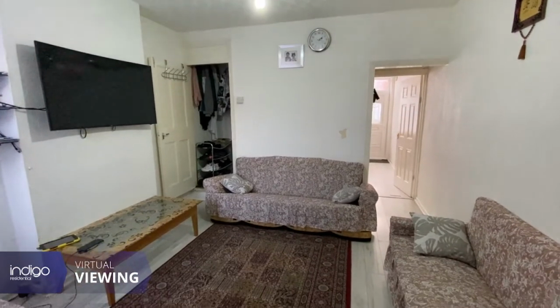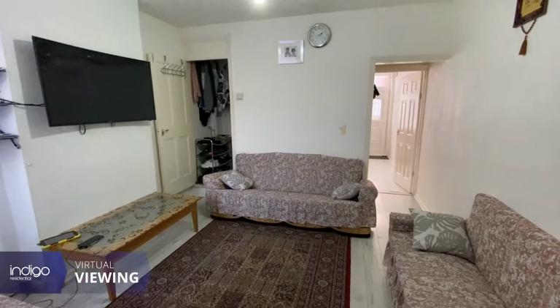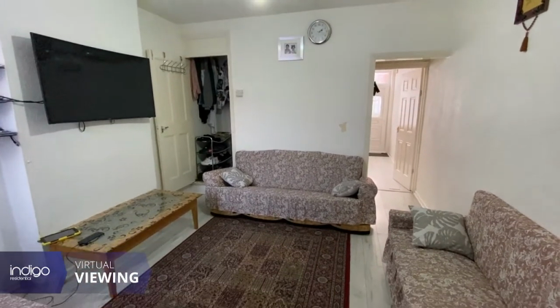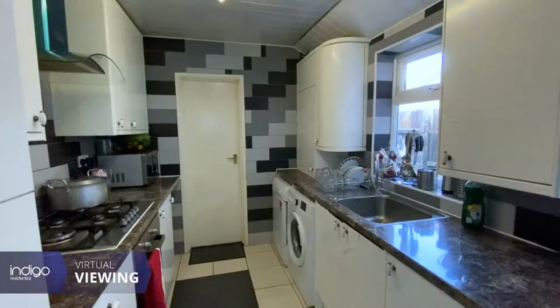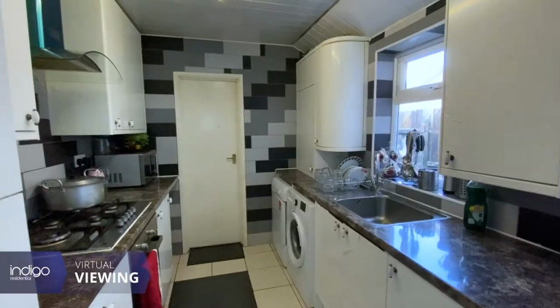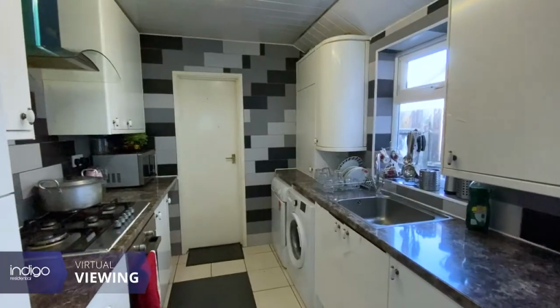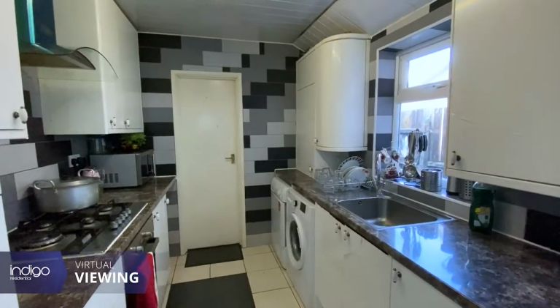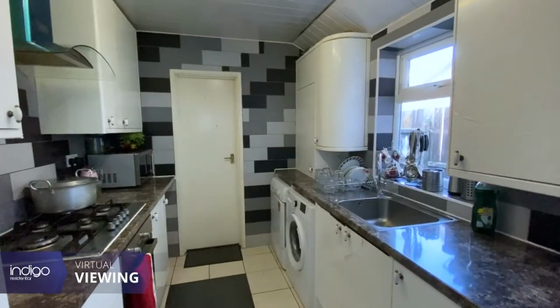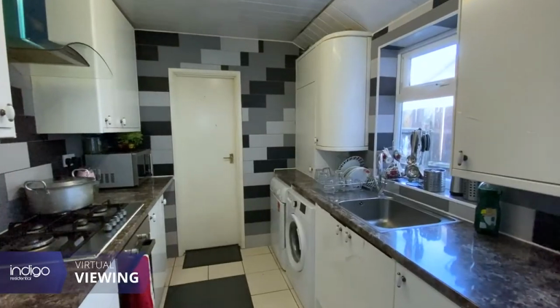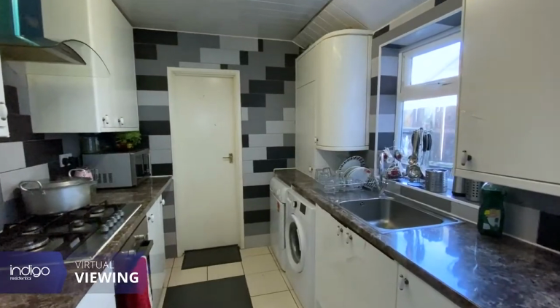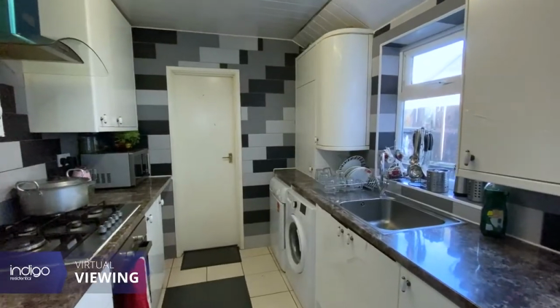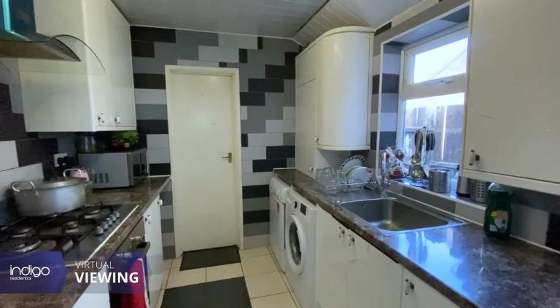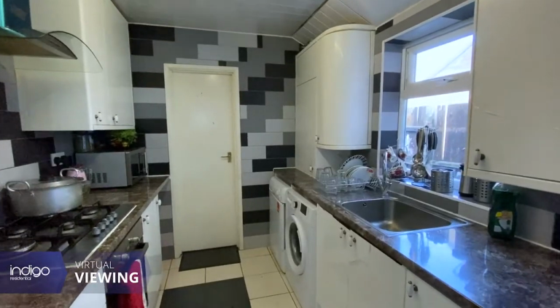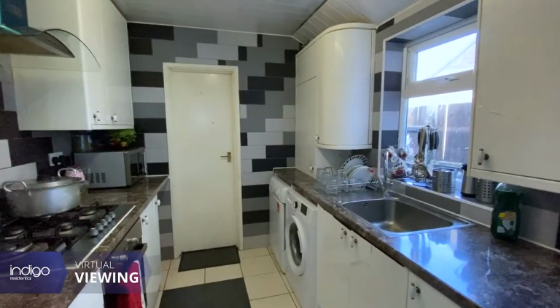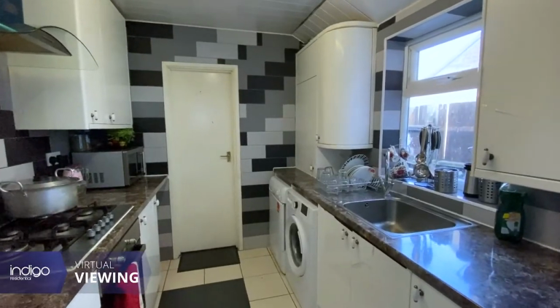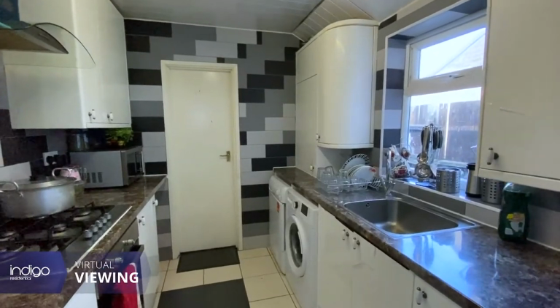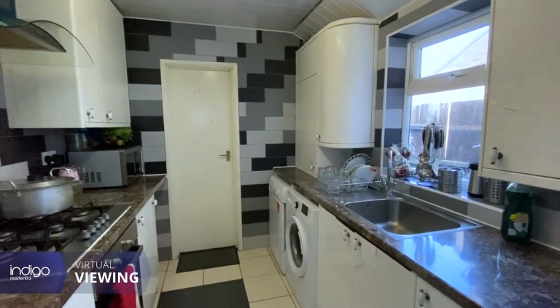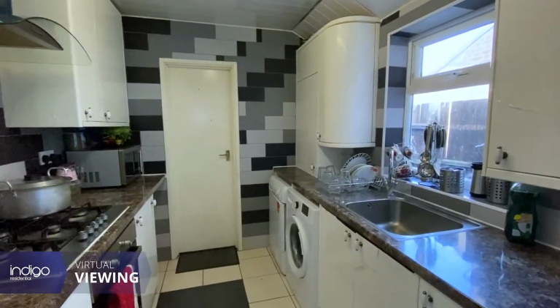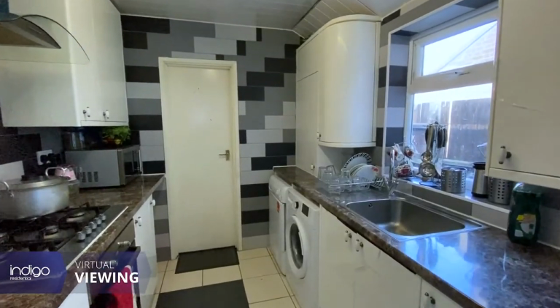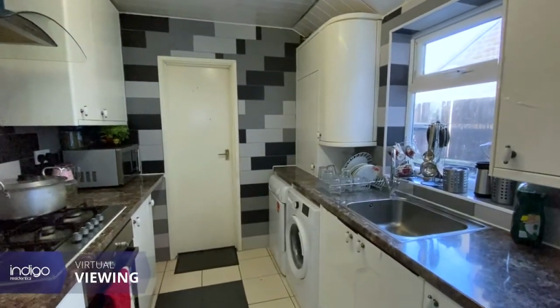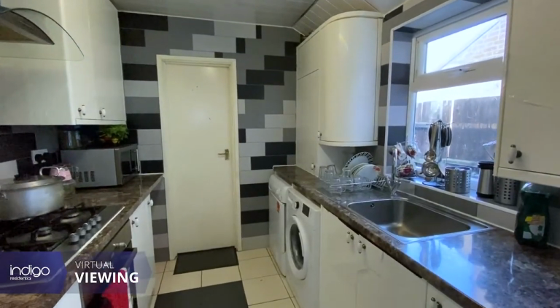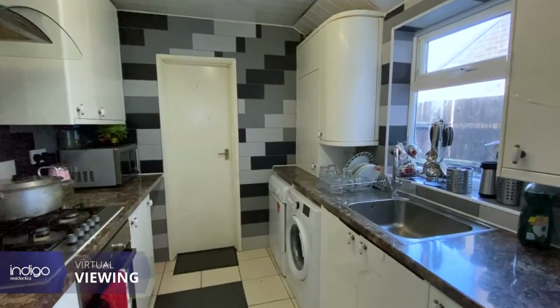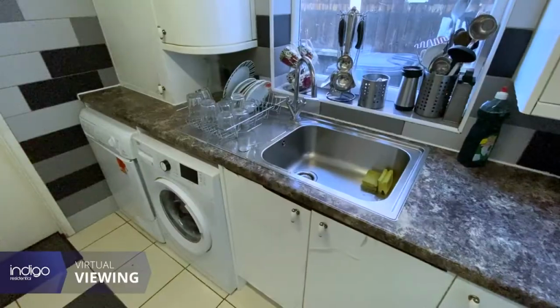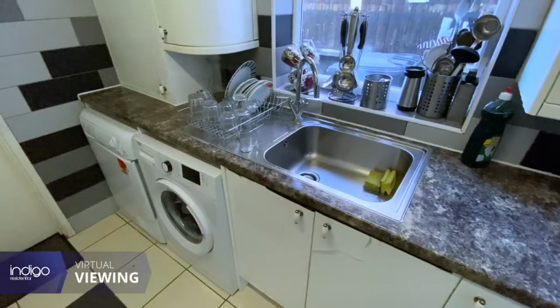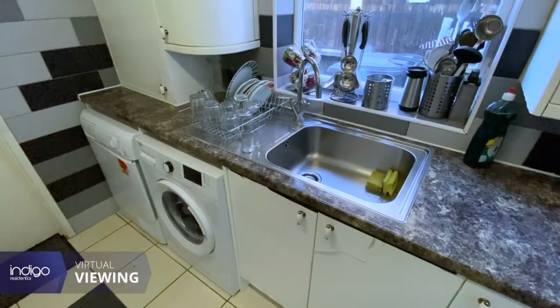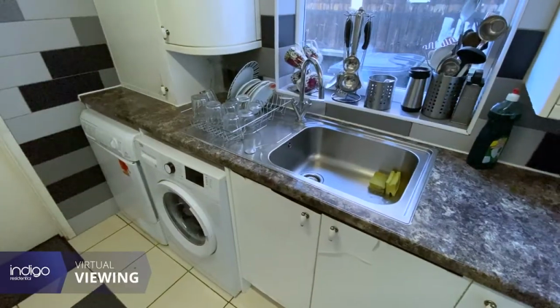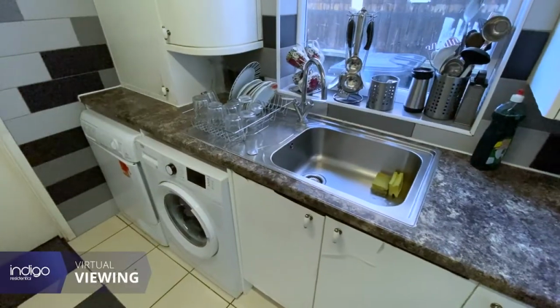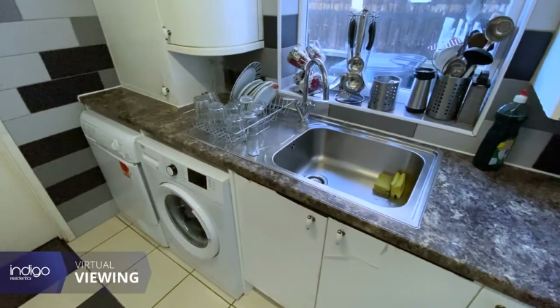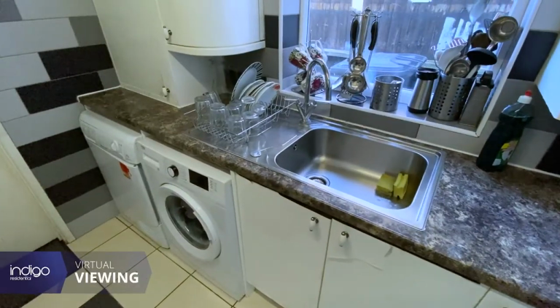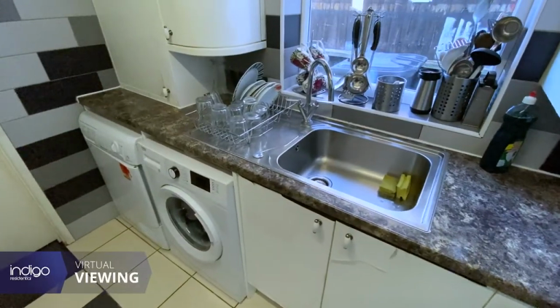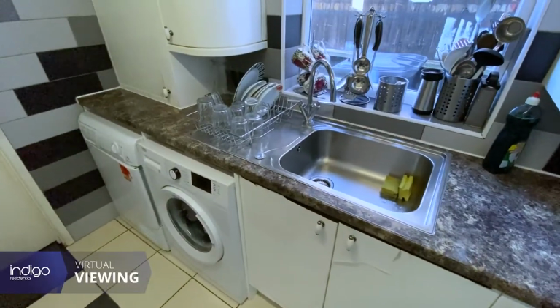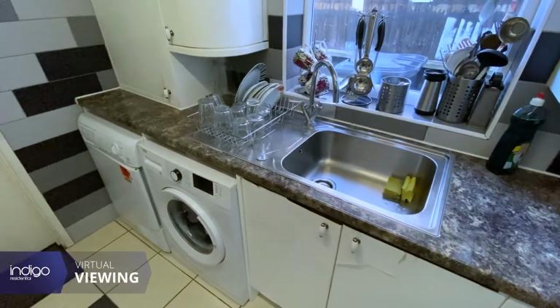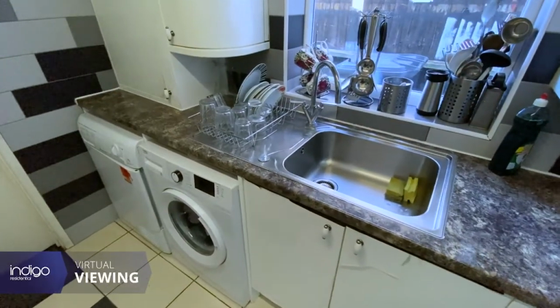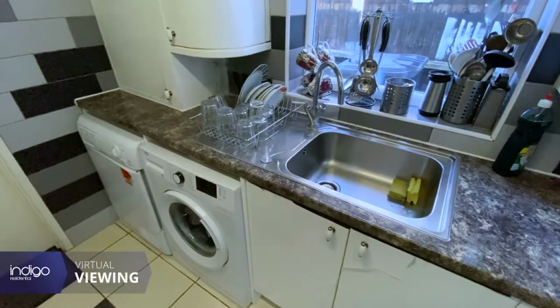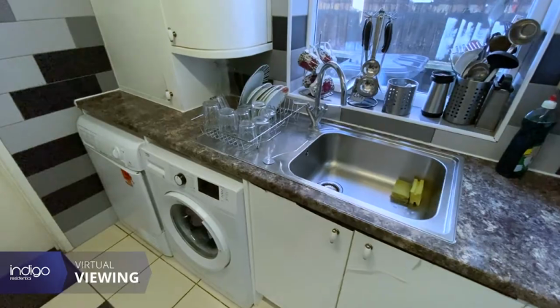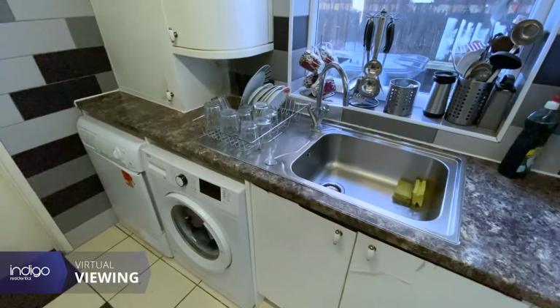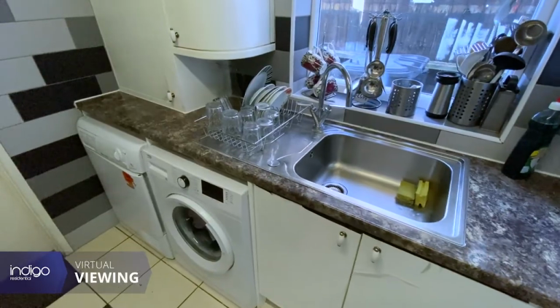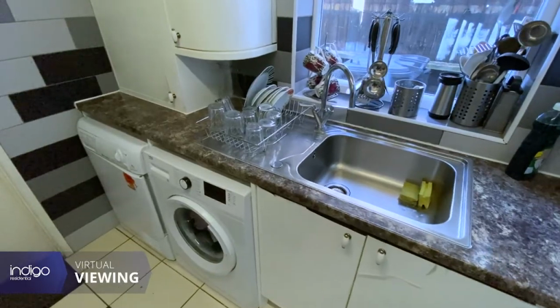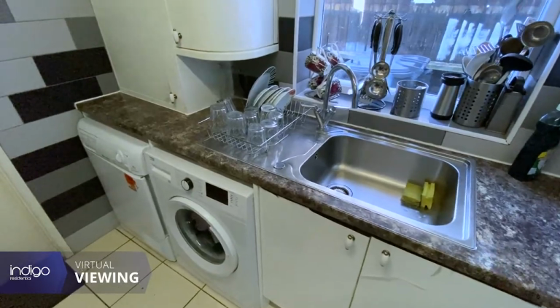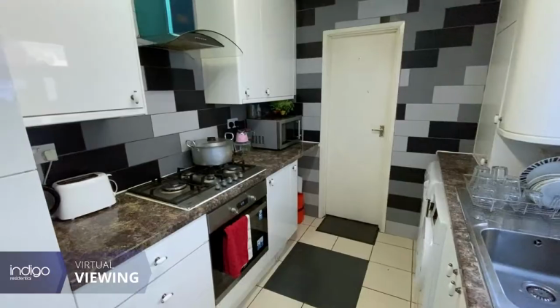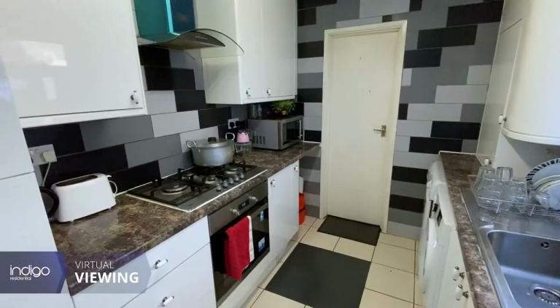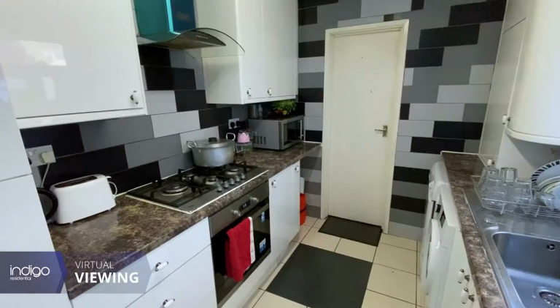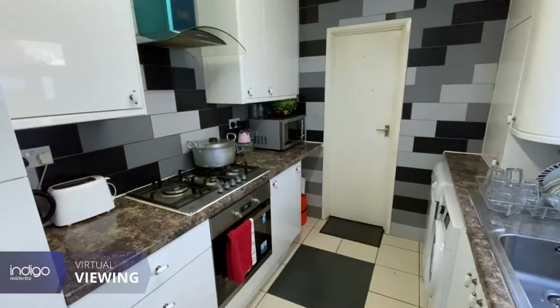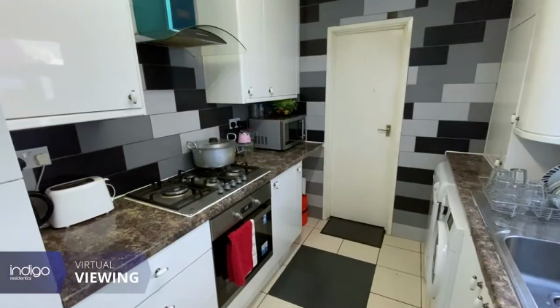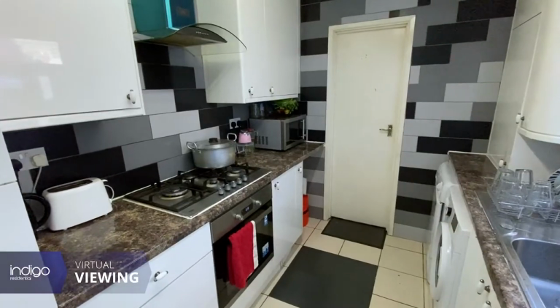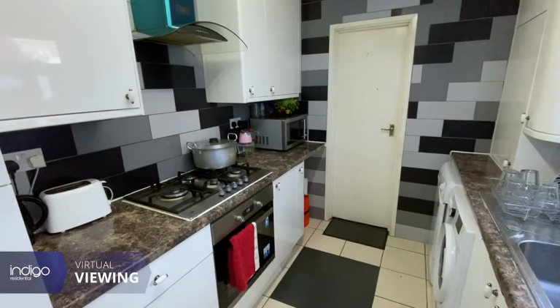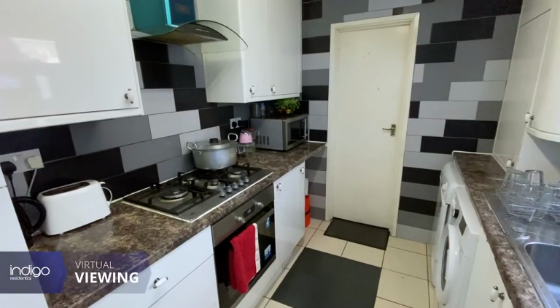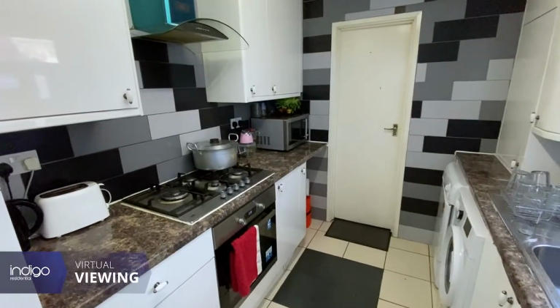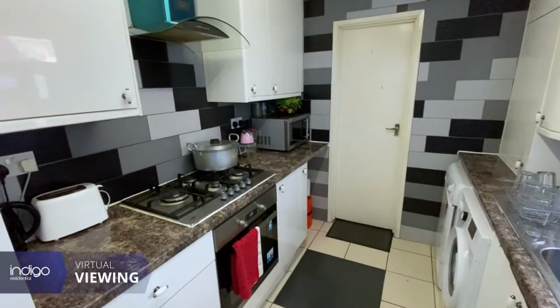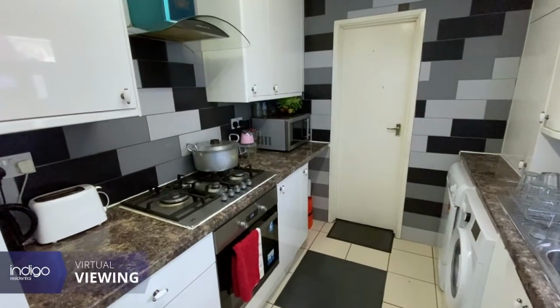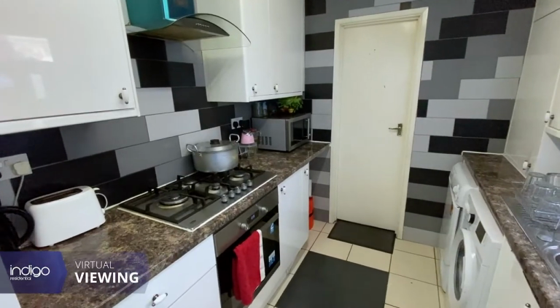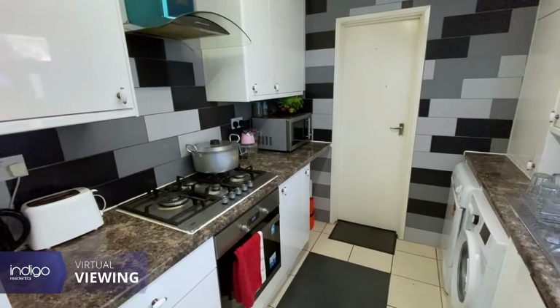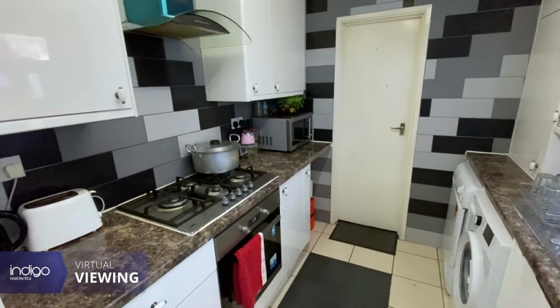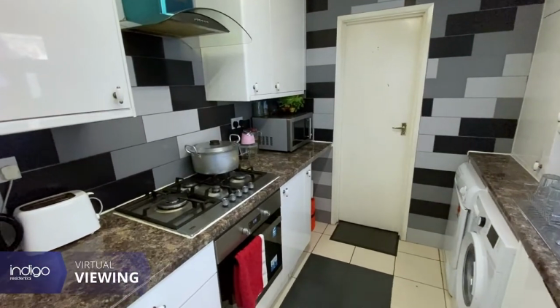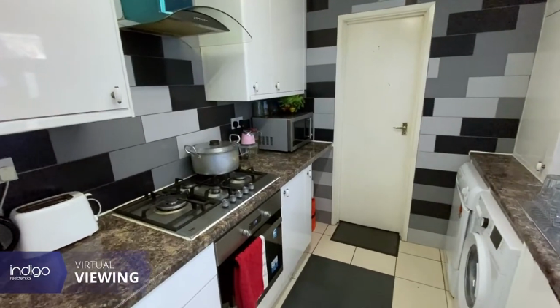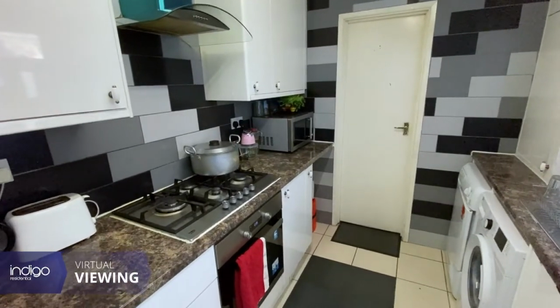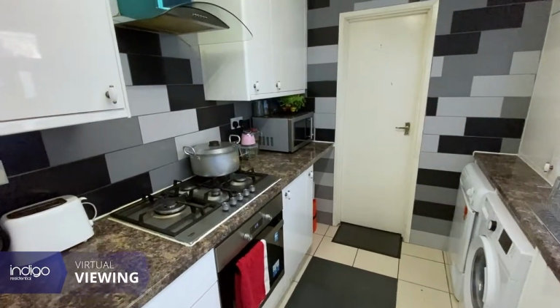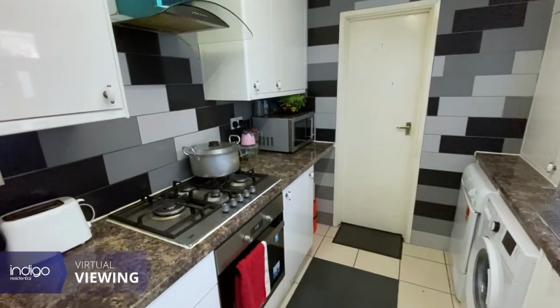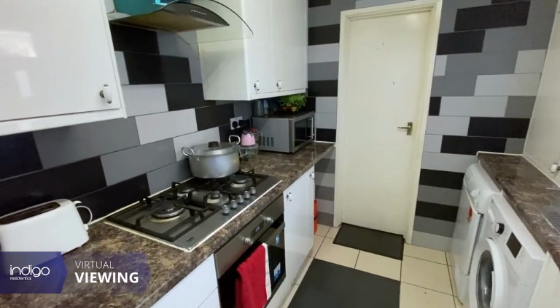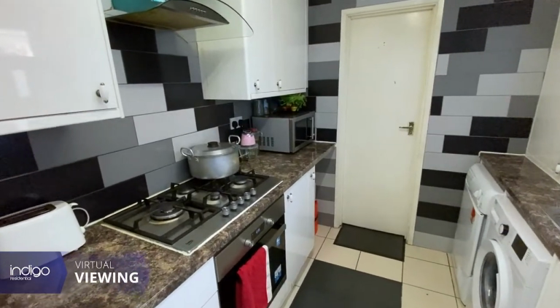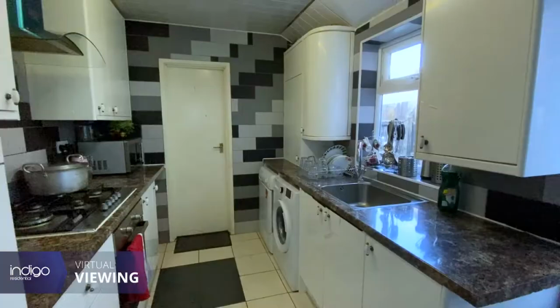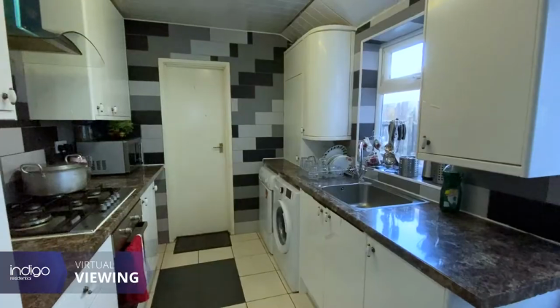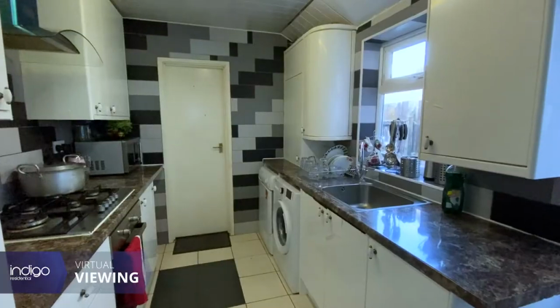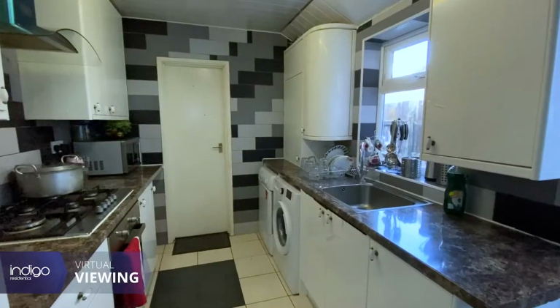The kitchen has a range of wall and base units, inset sink unit, built-in oven, hob, extractor and space for all appliances.